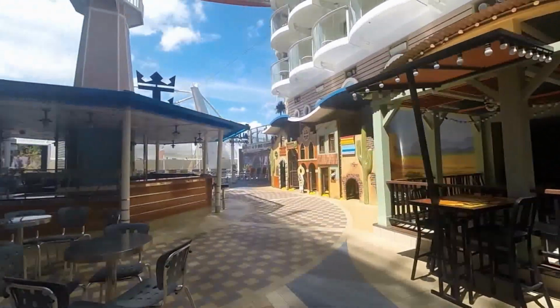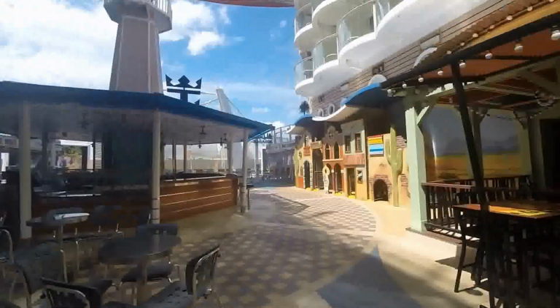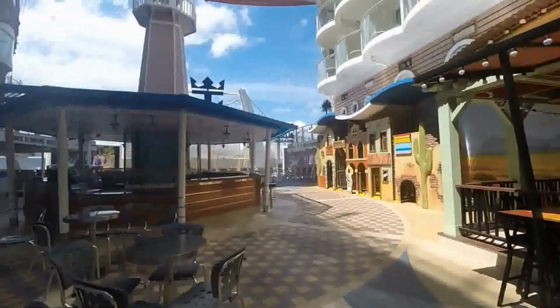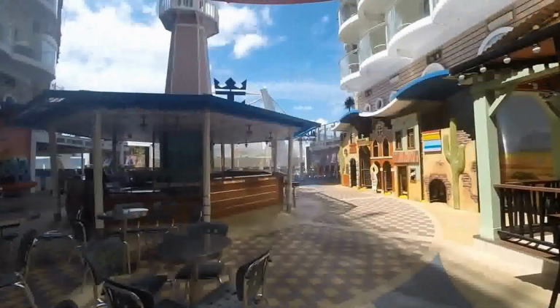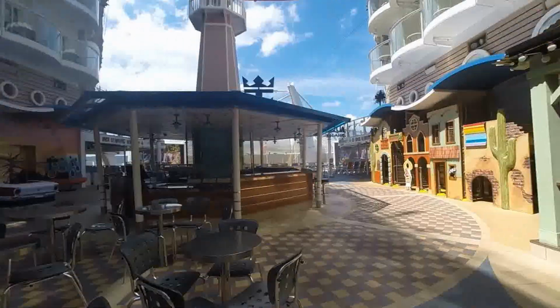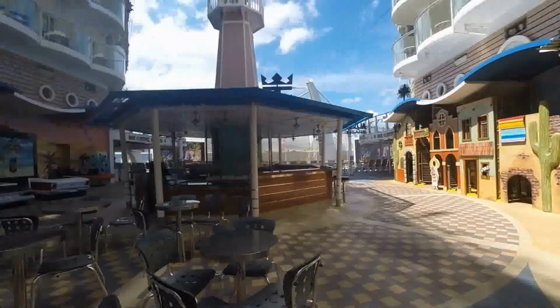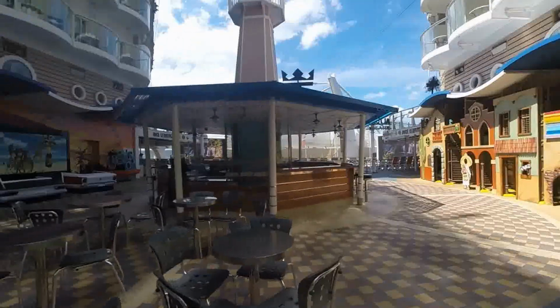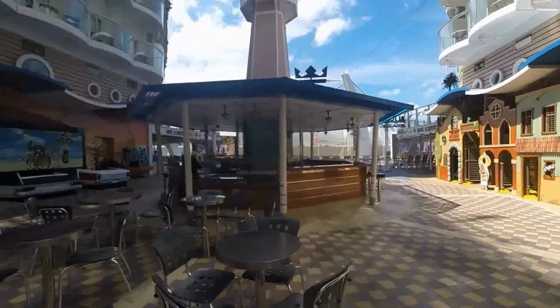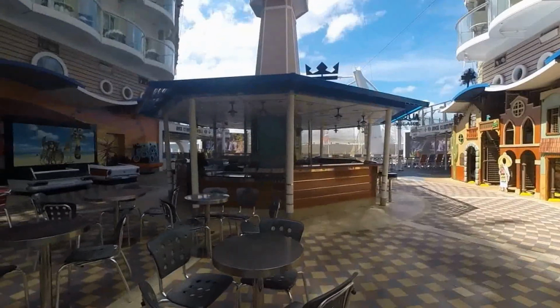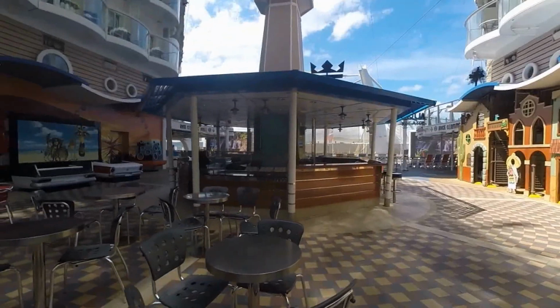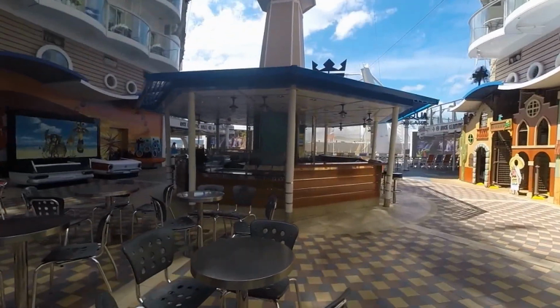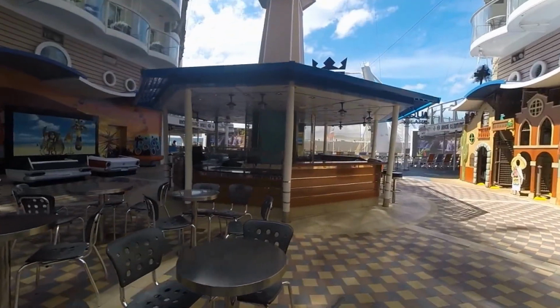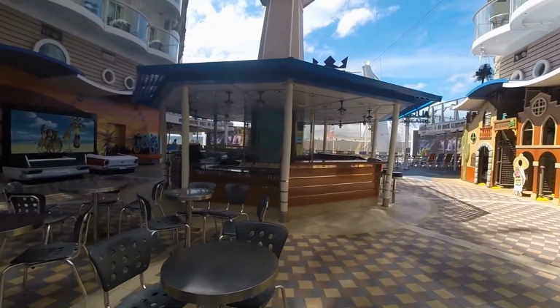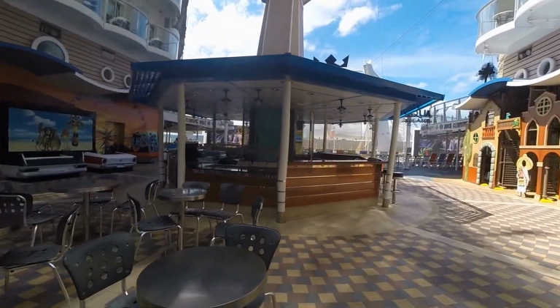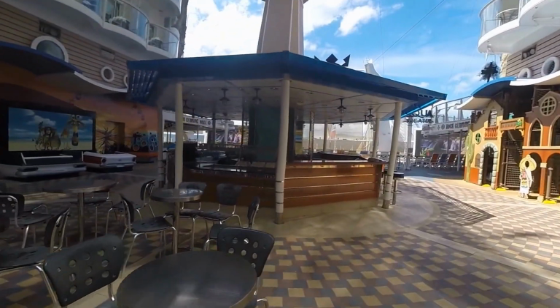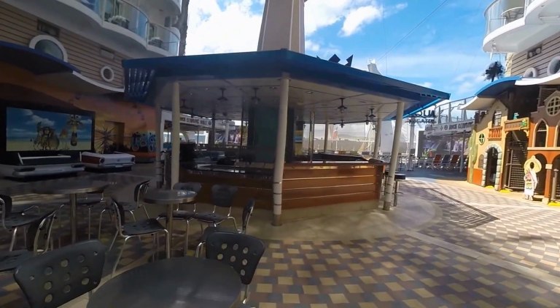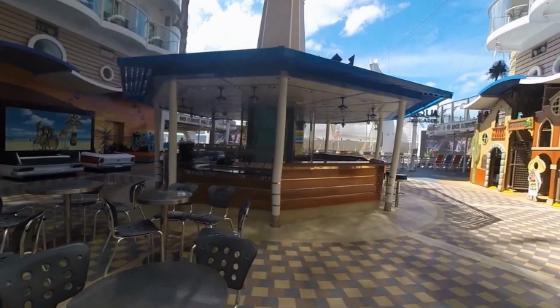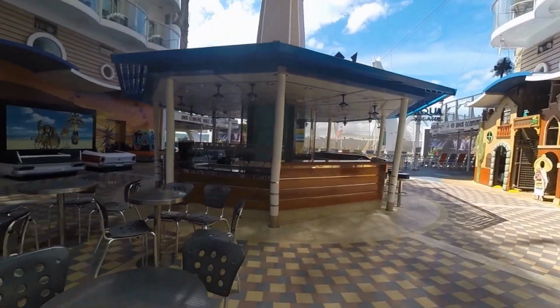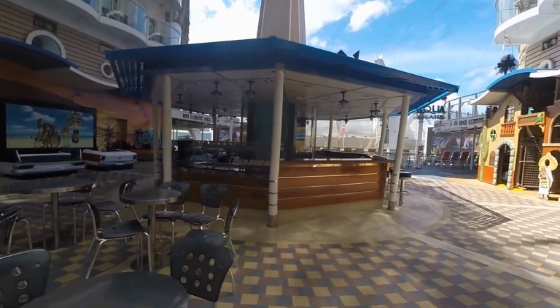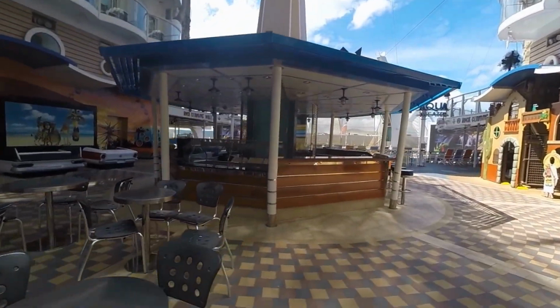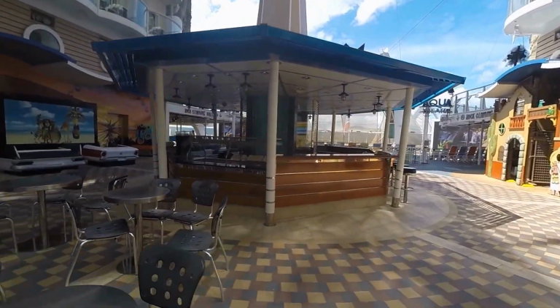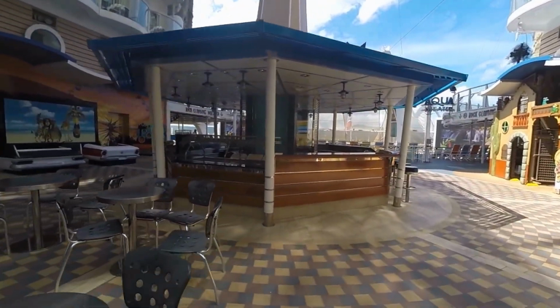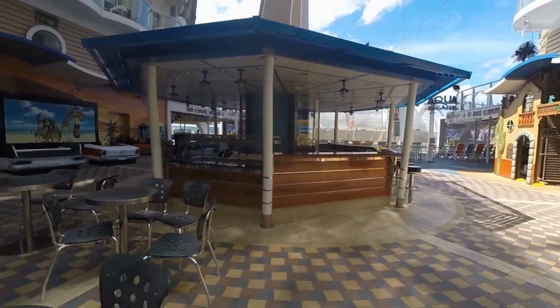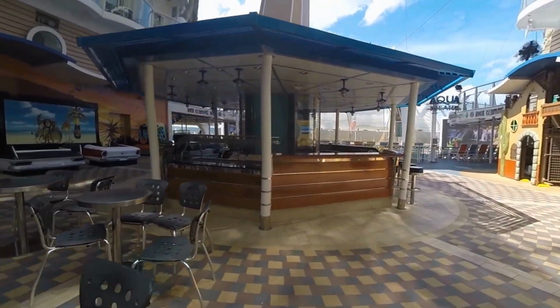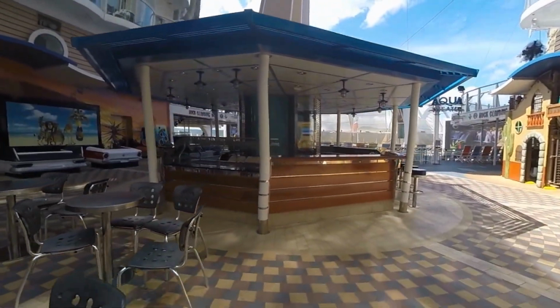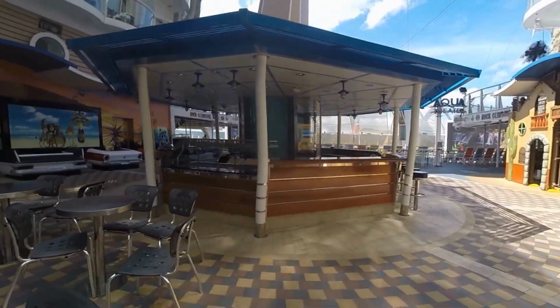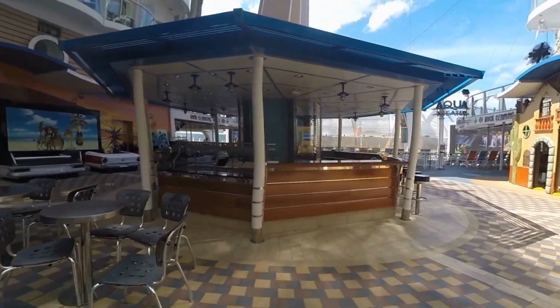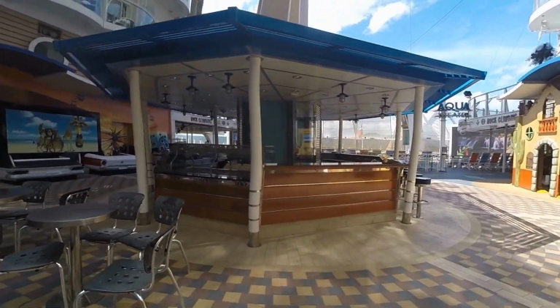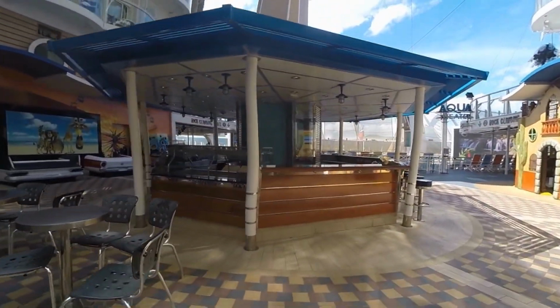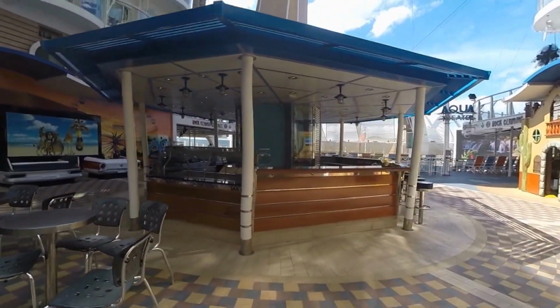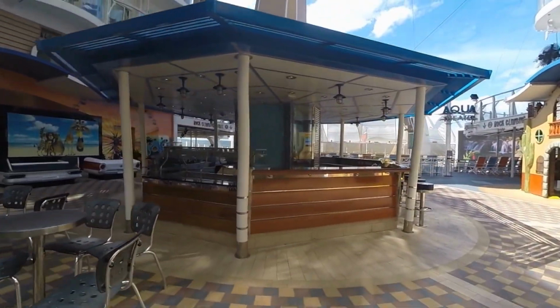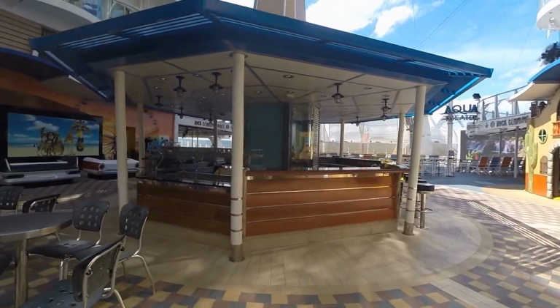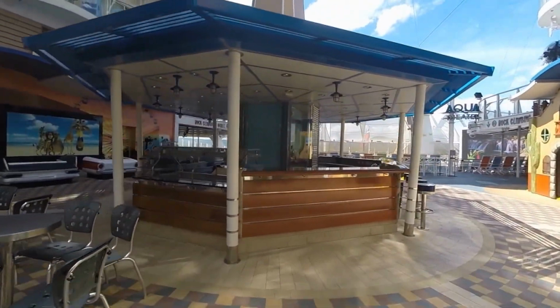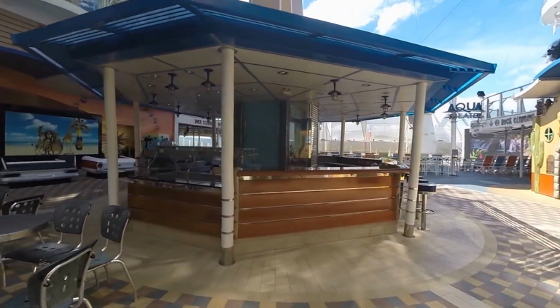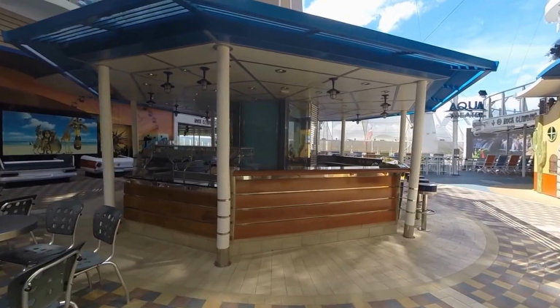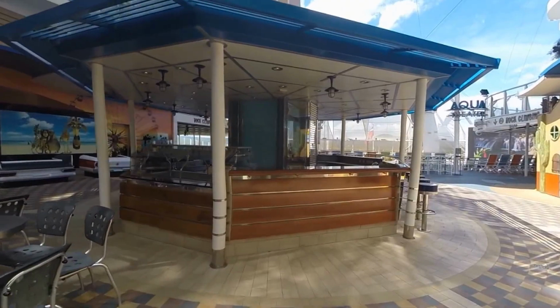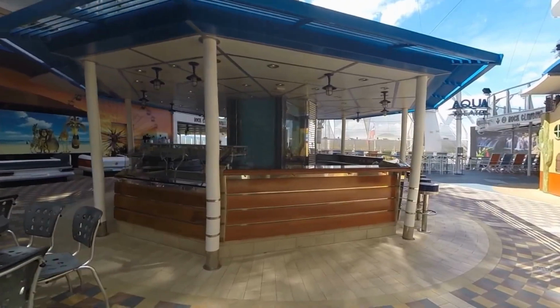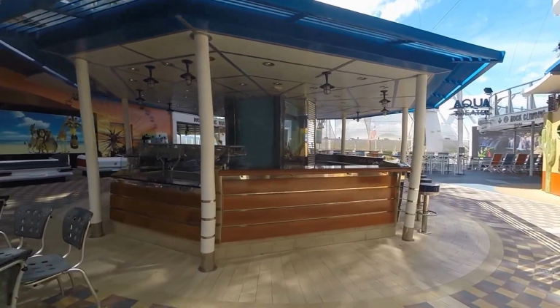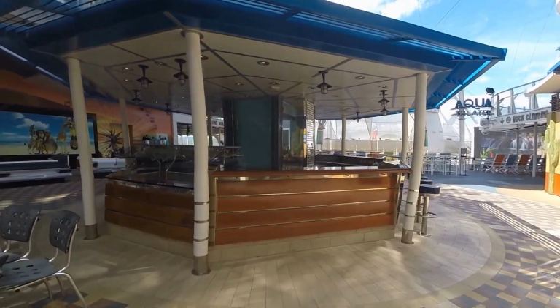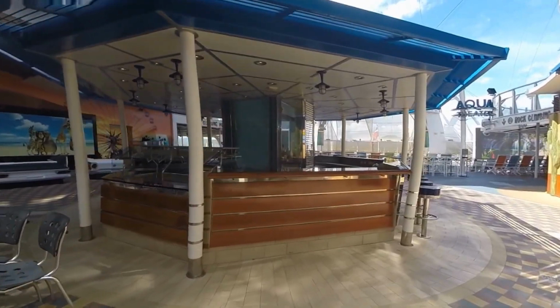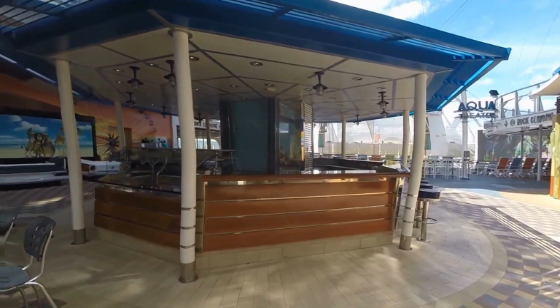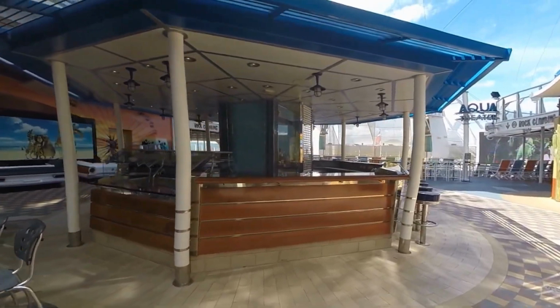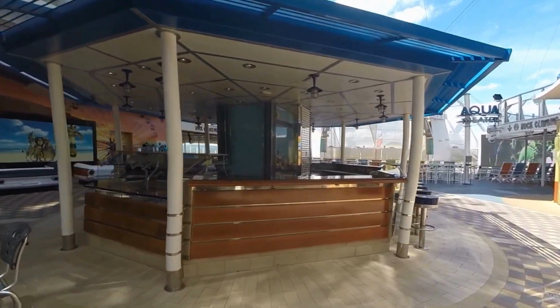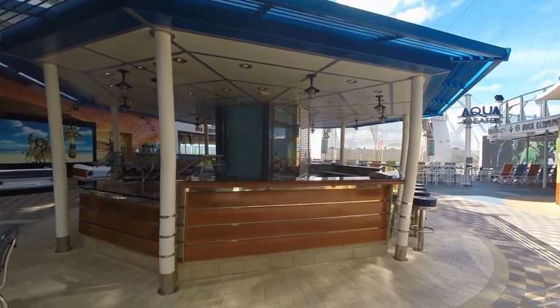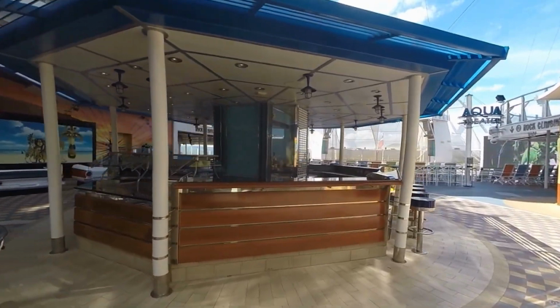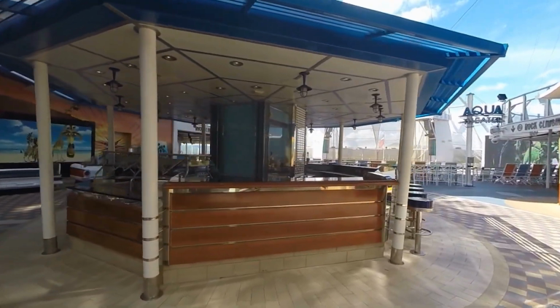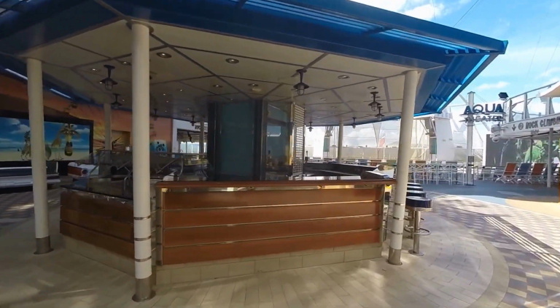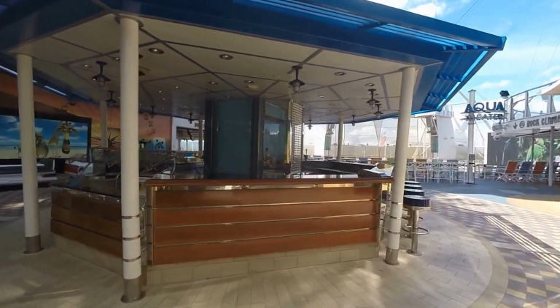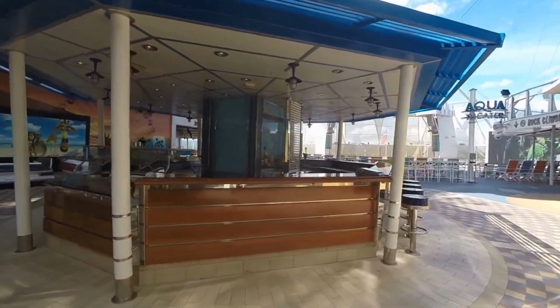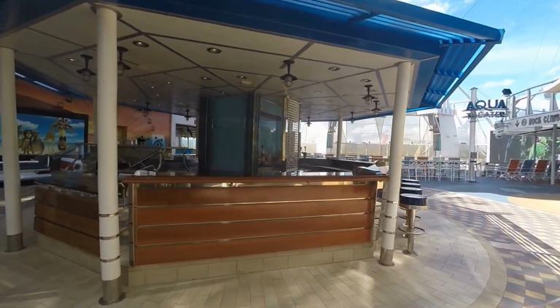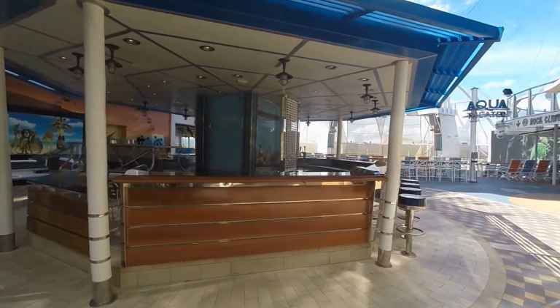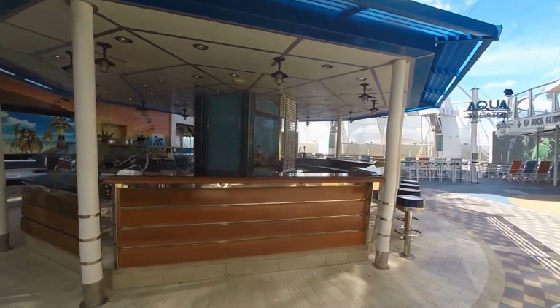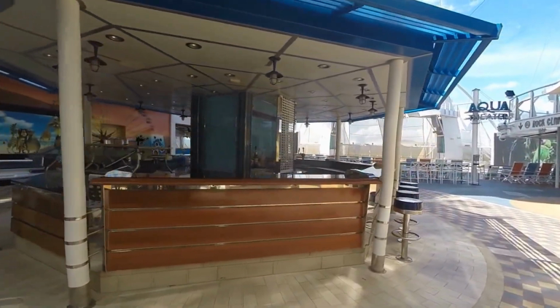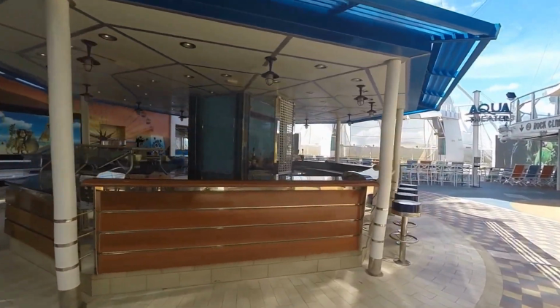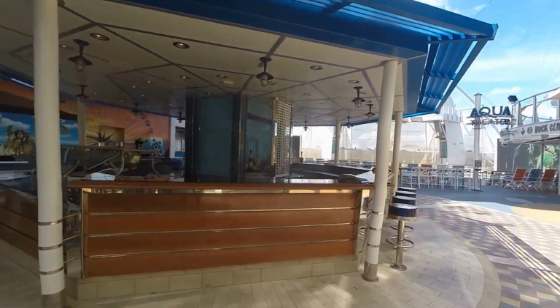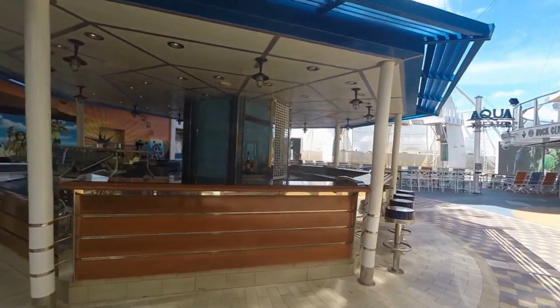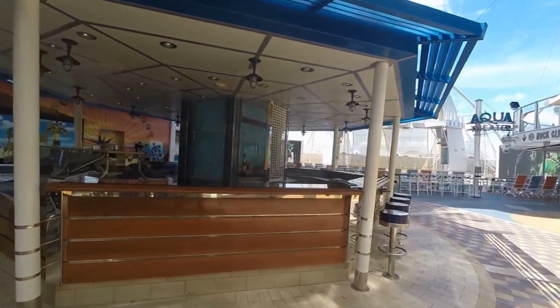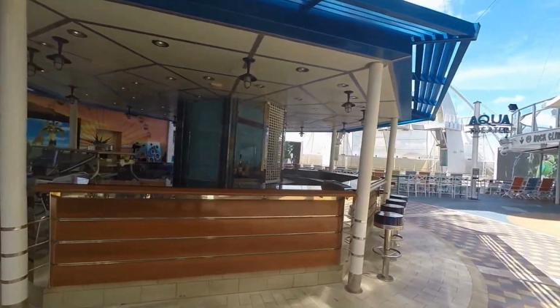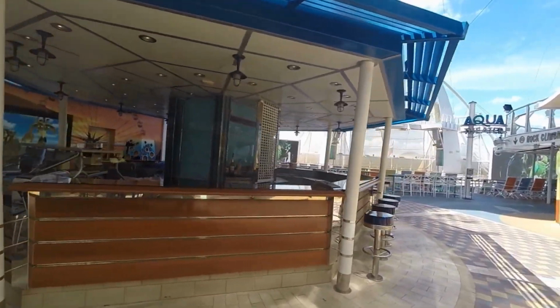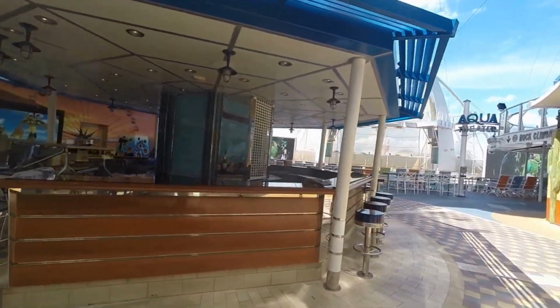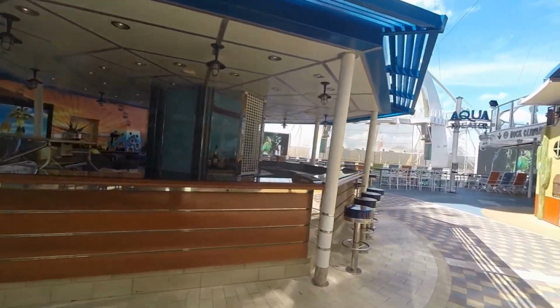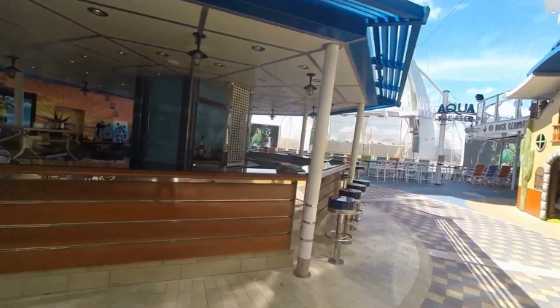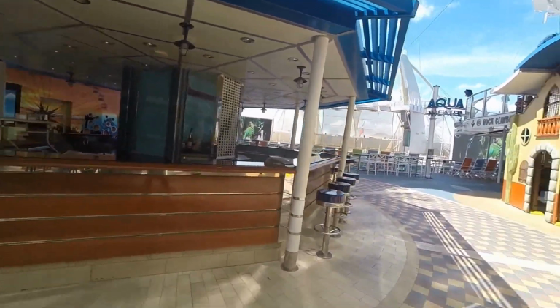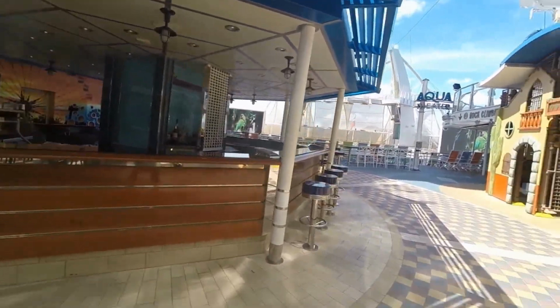This right here is a bar, which isn't open right now because we're at port. Usually busy.